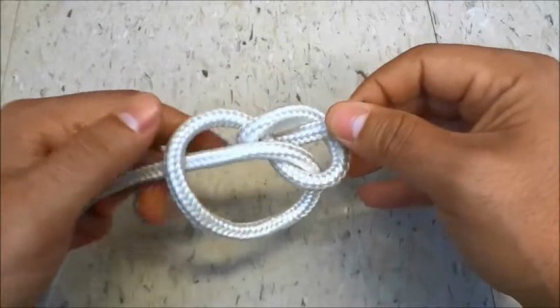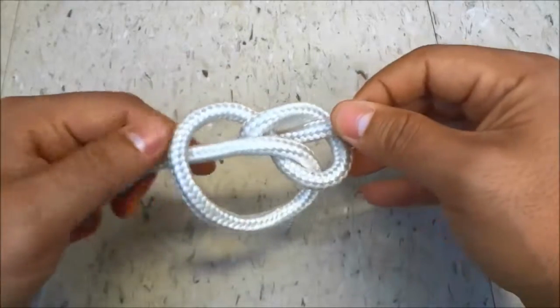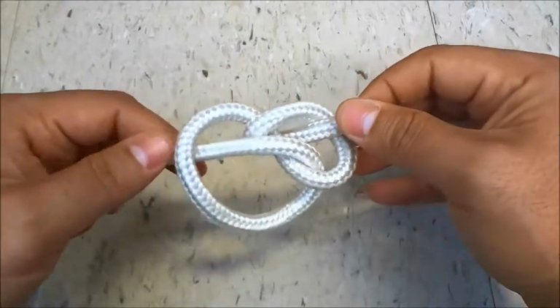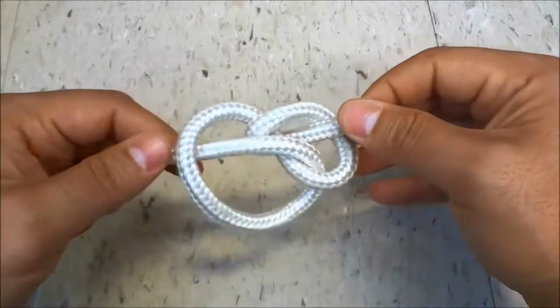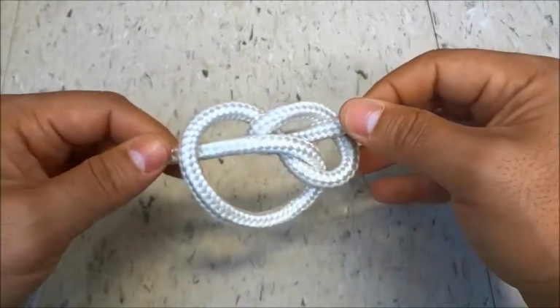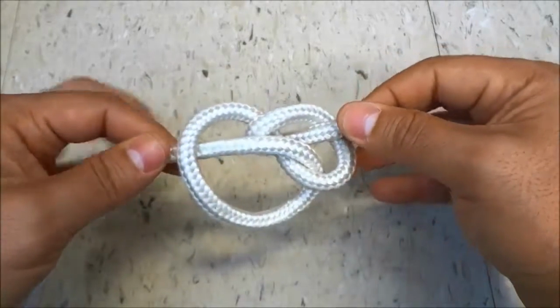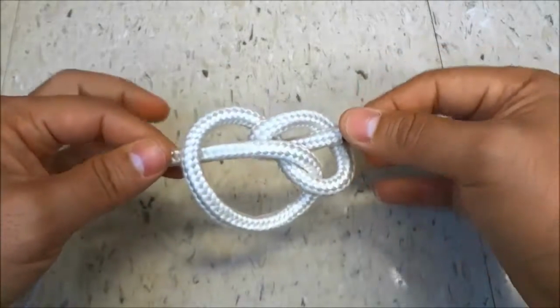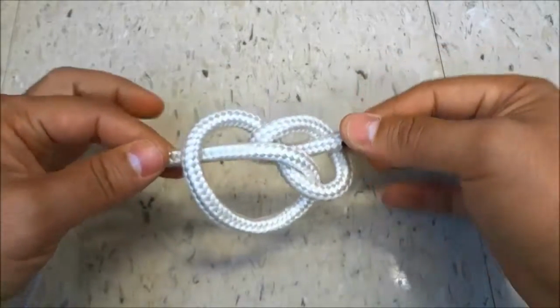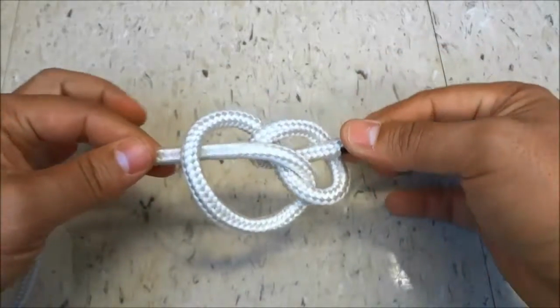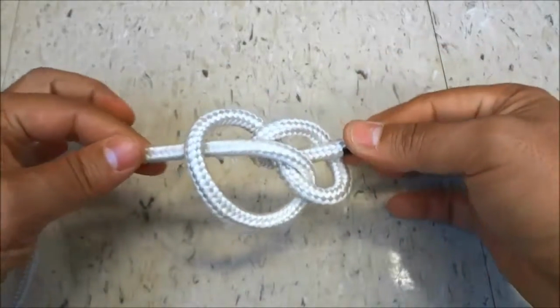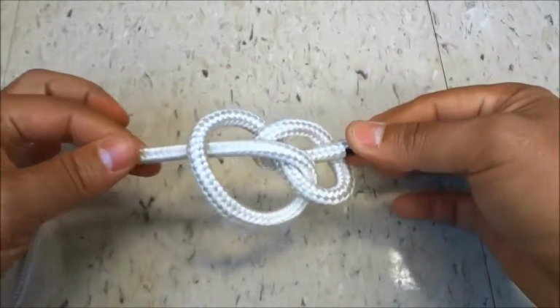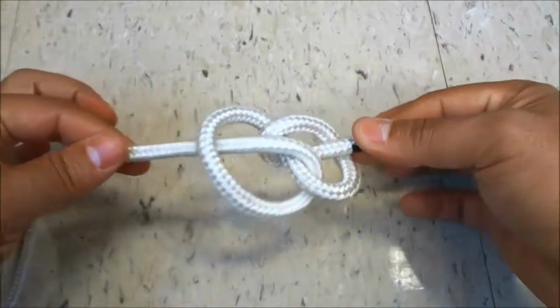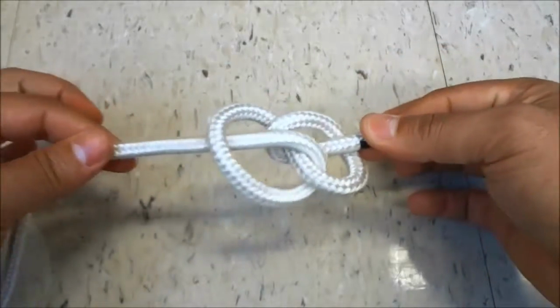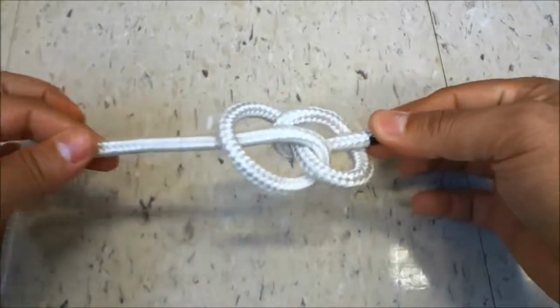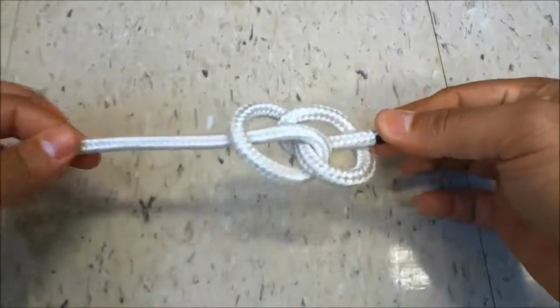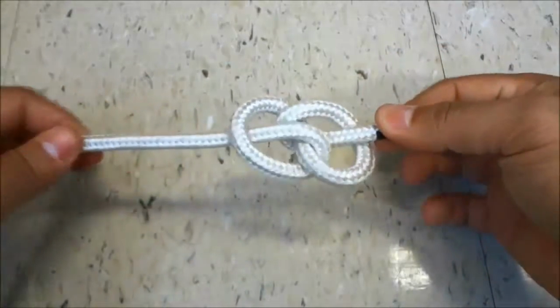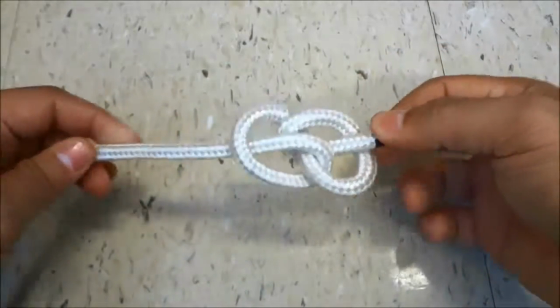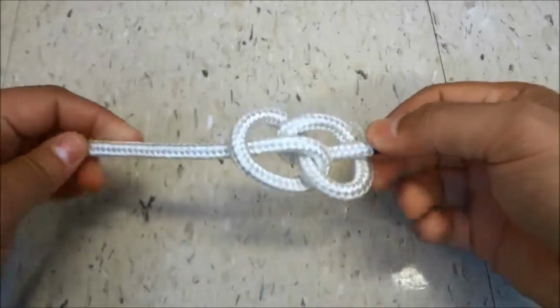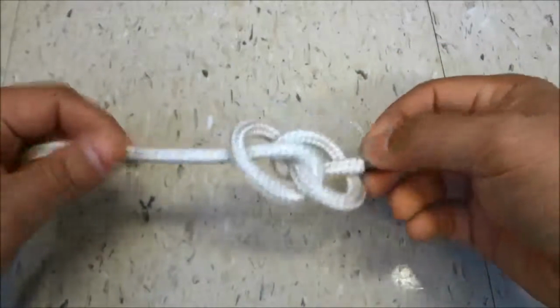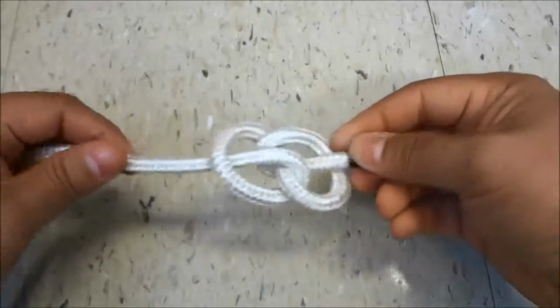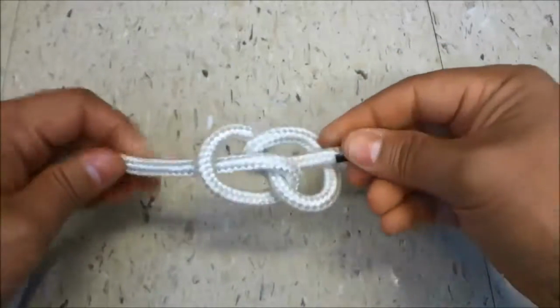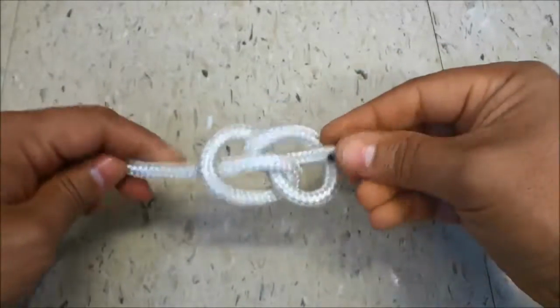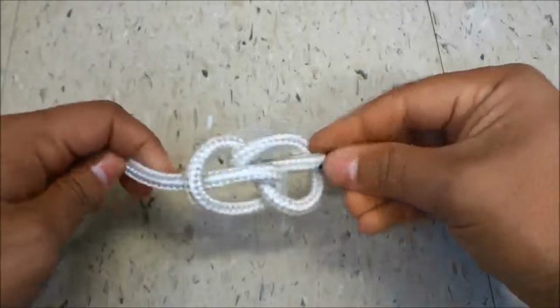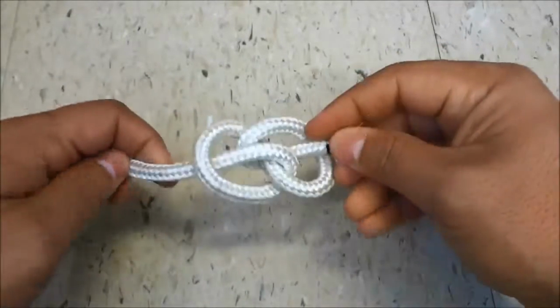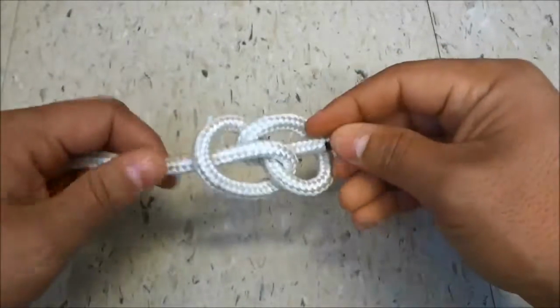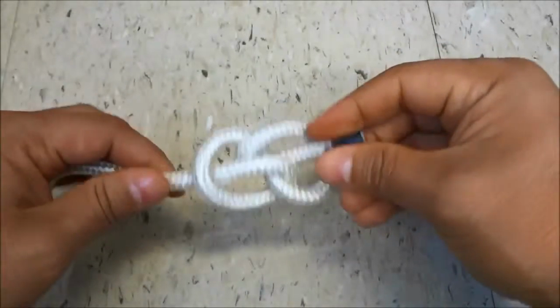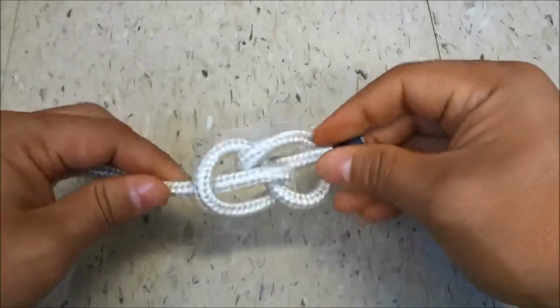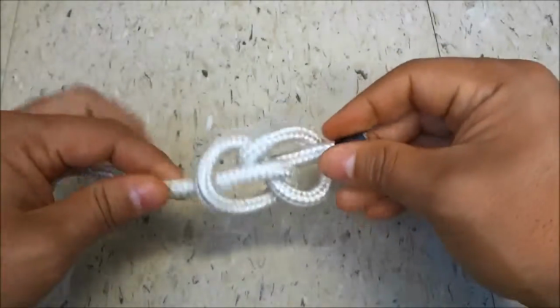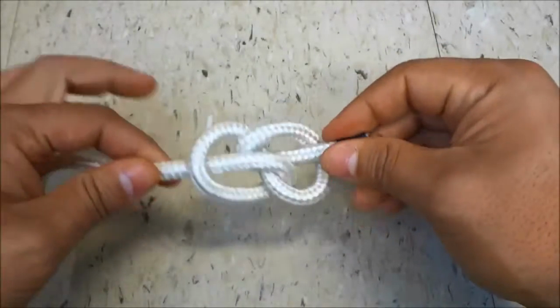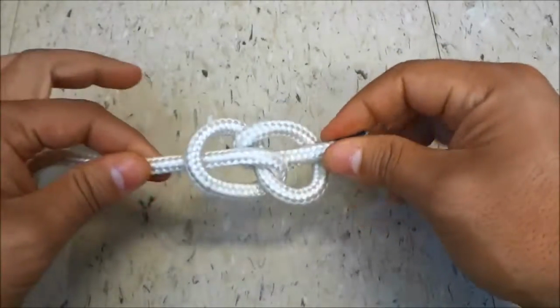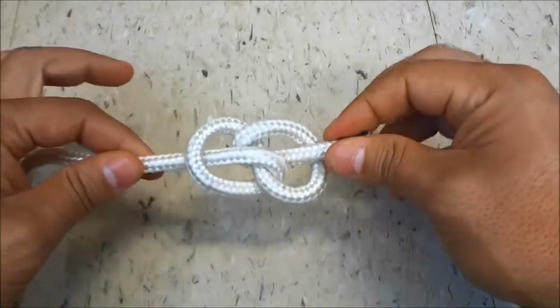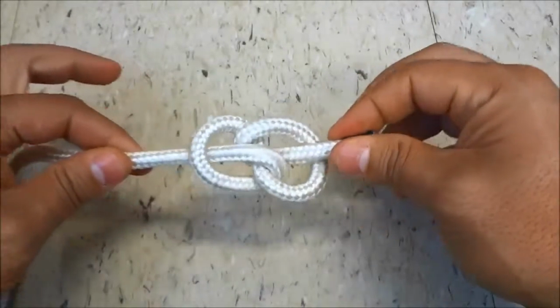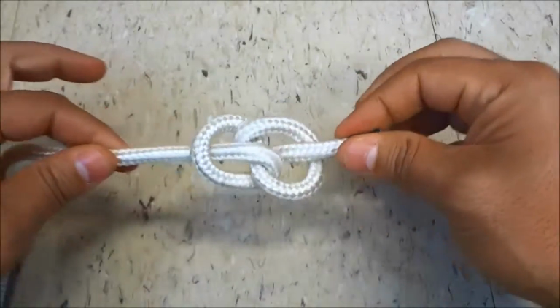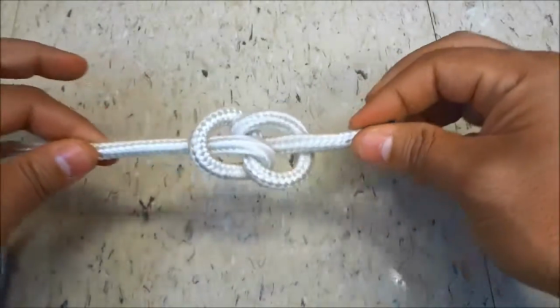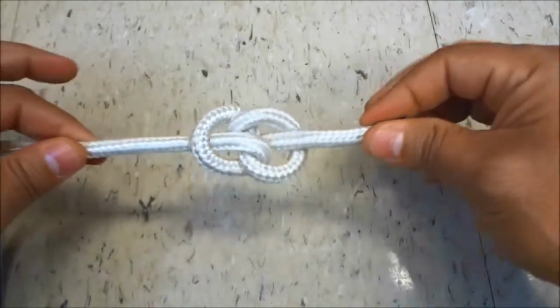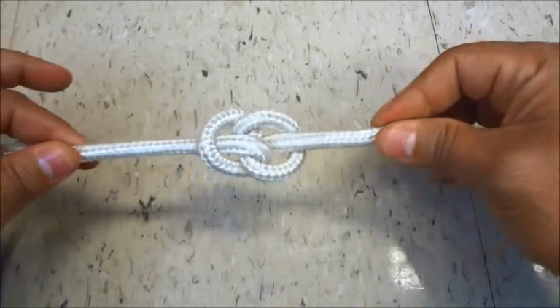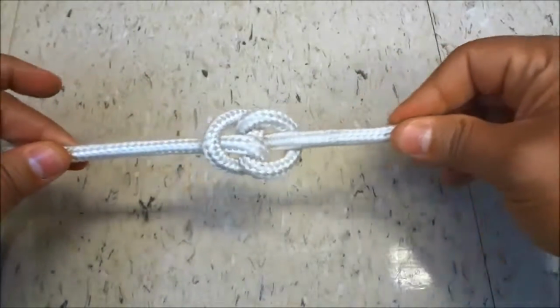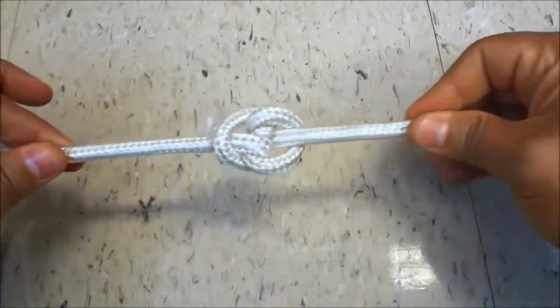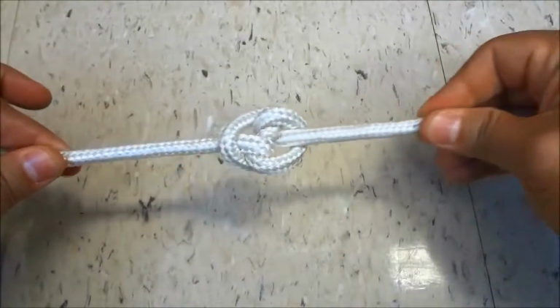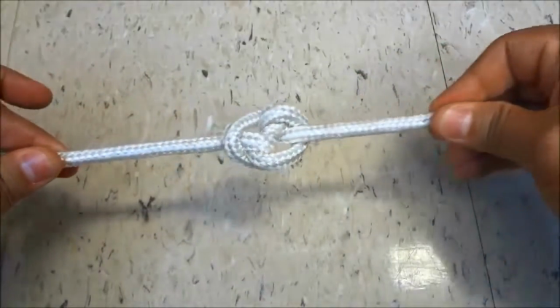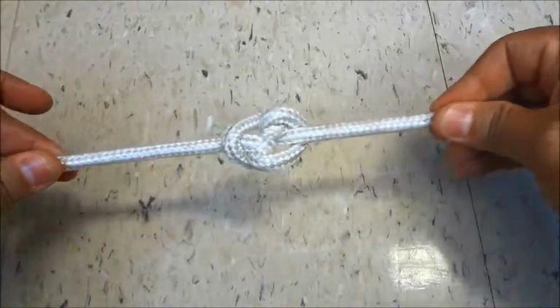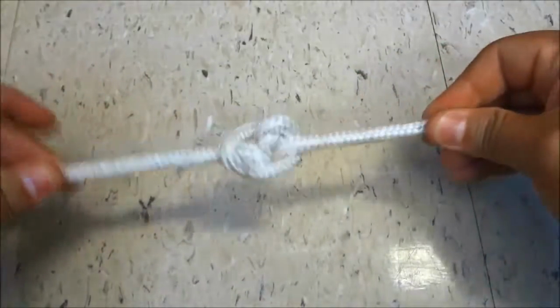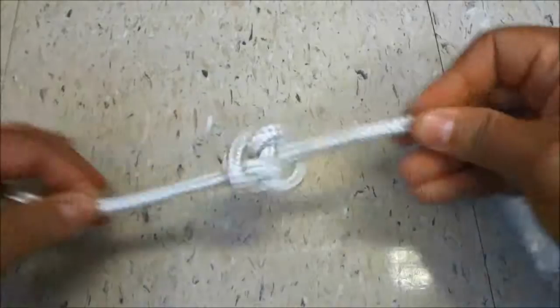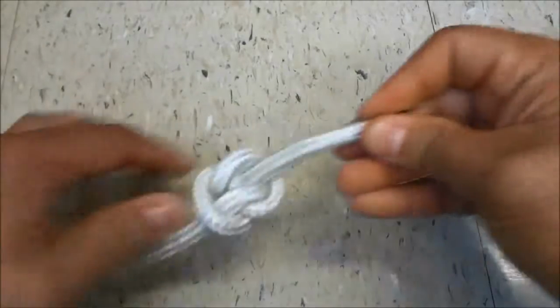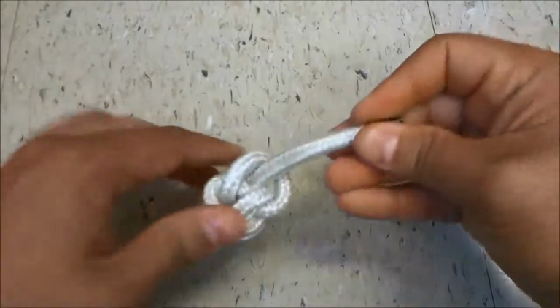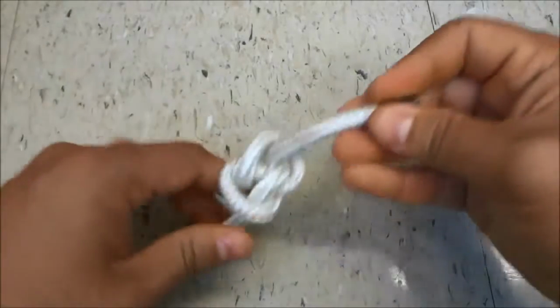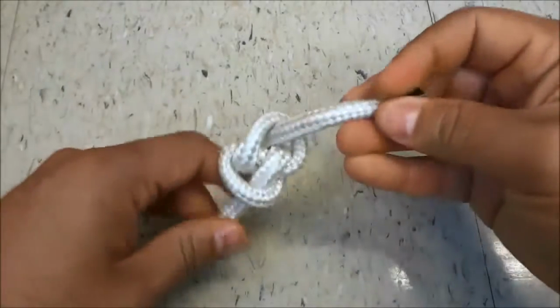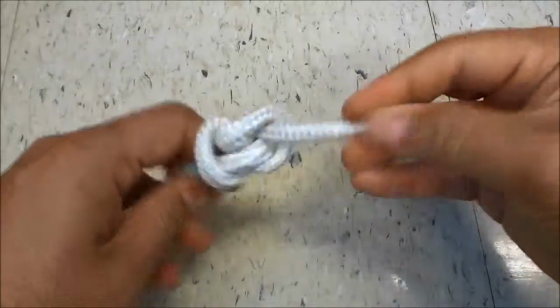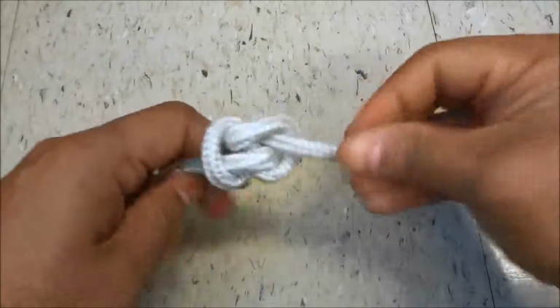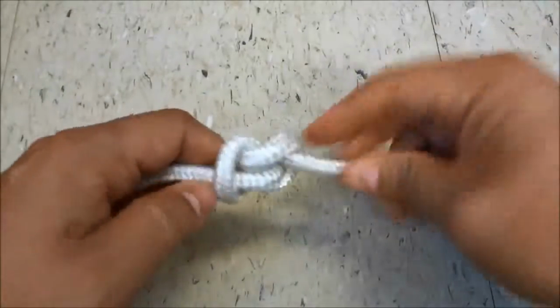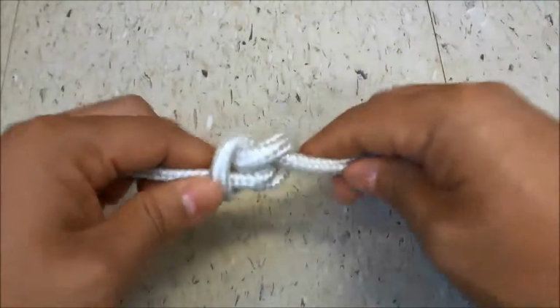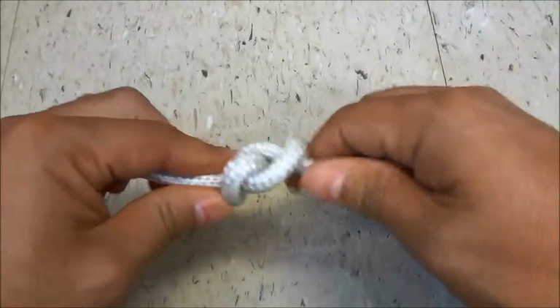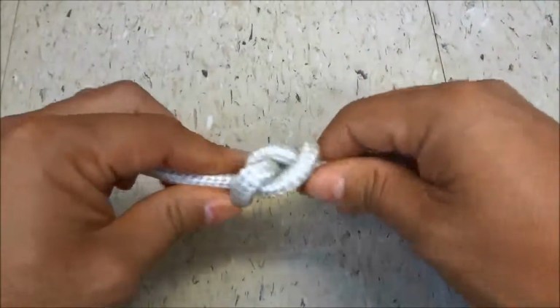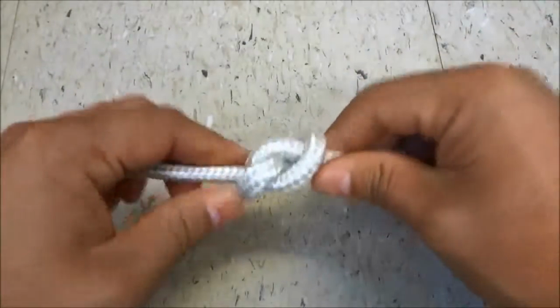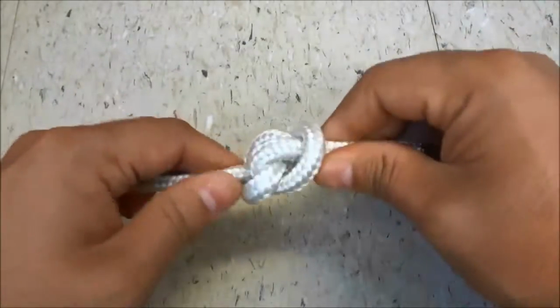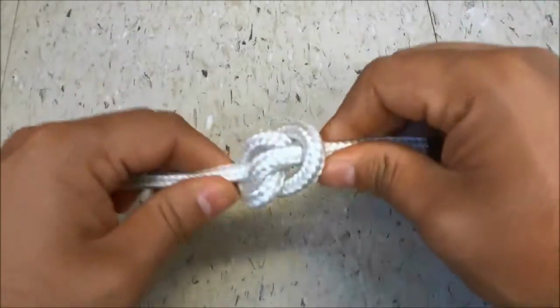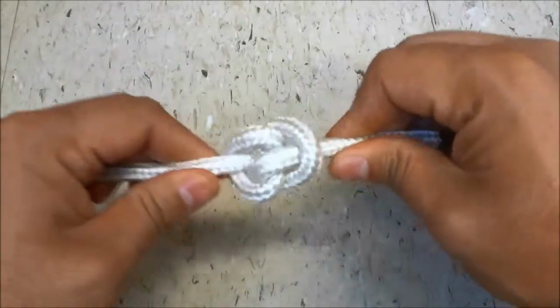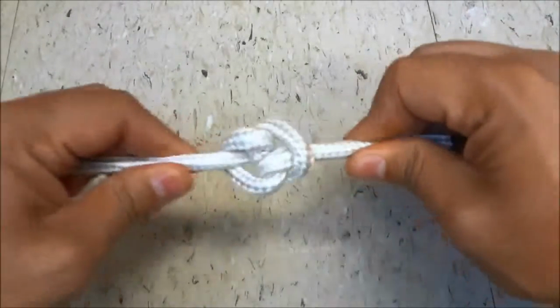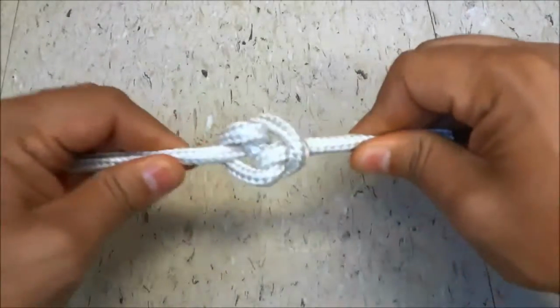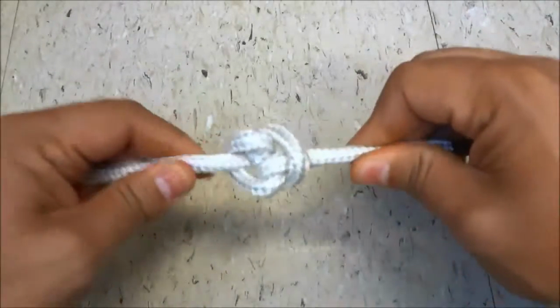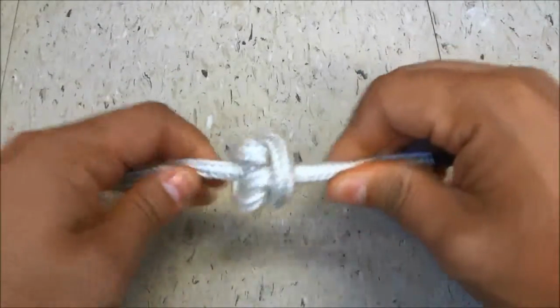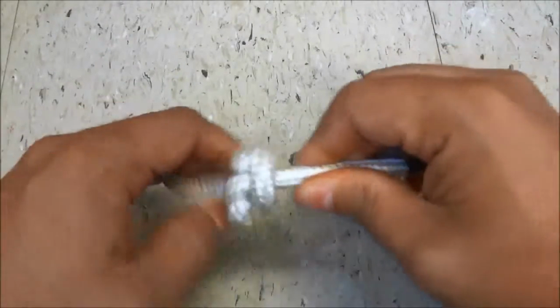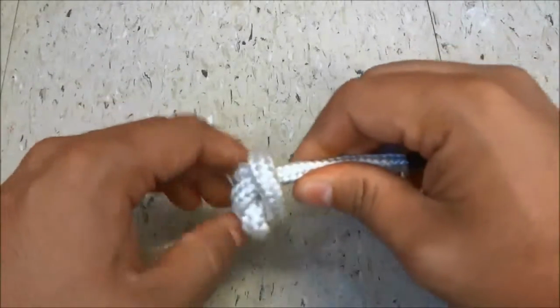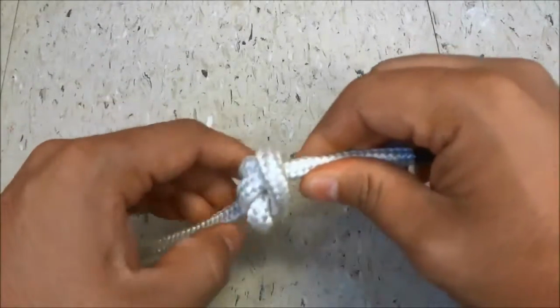Then all that you have to do is pull on both ends of the rope just like this, and you will have tied a blimp knot.